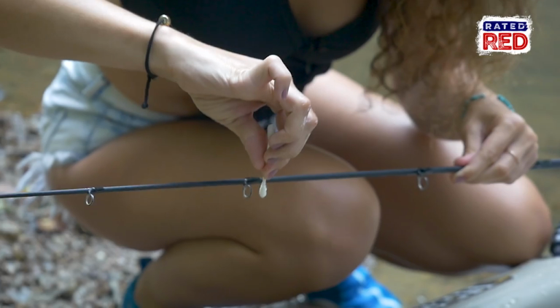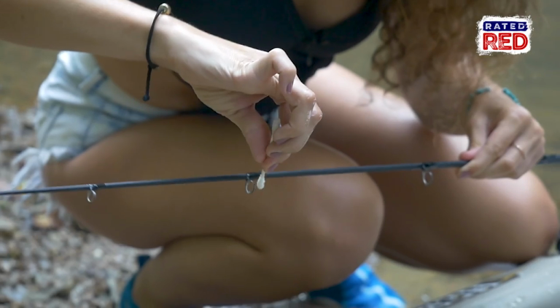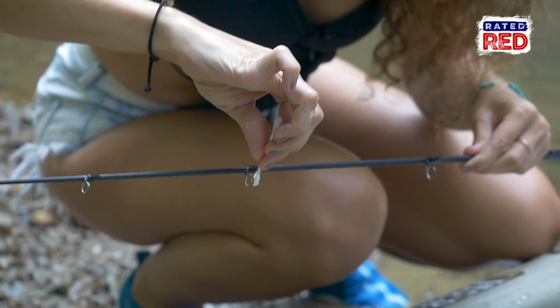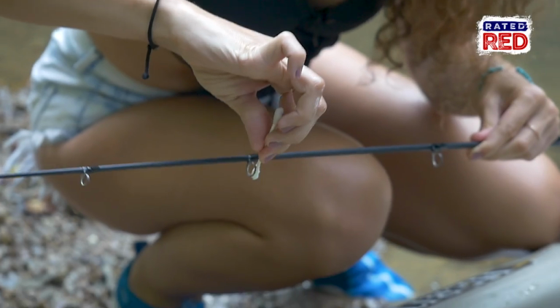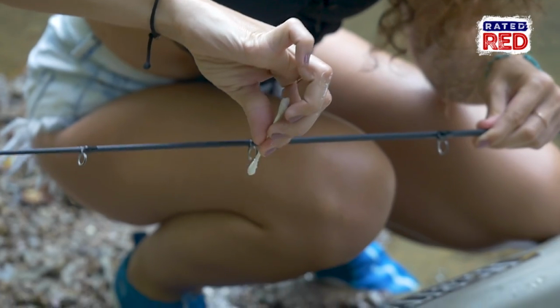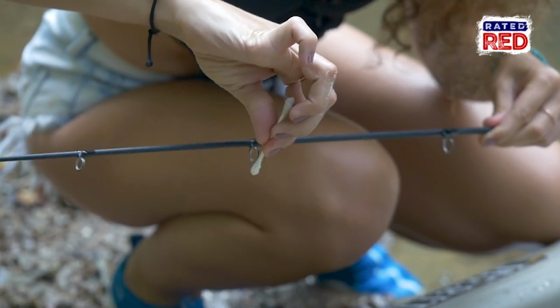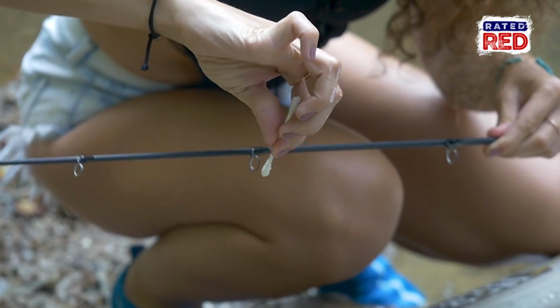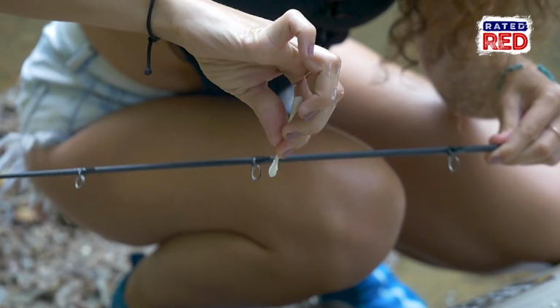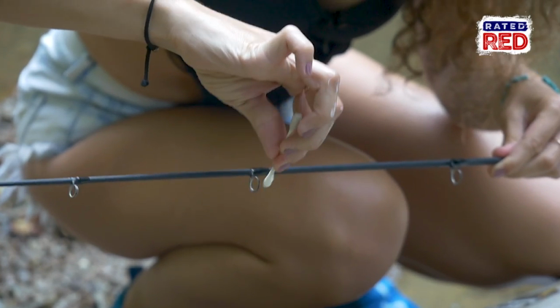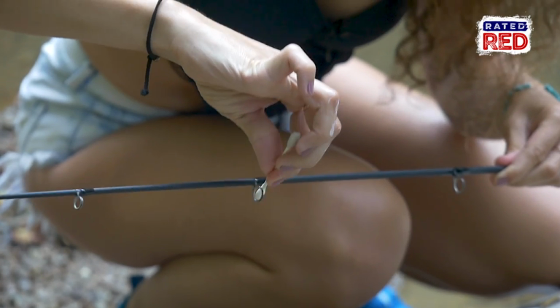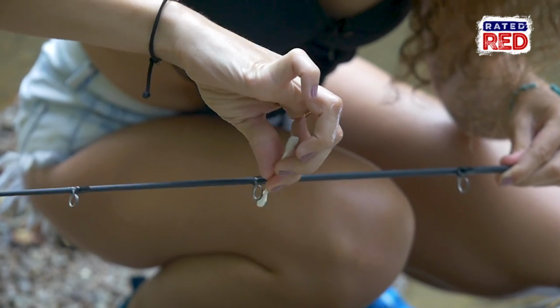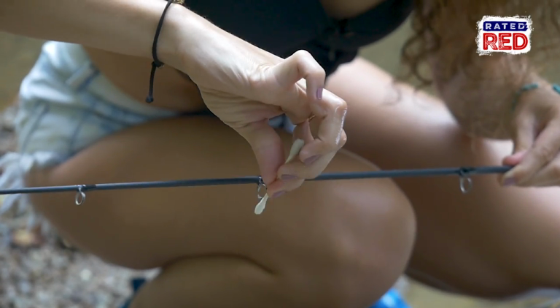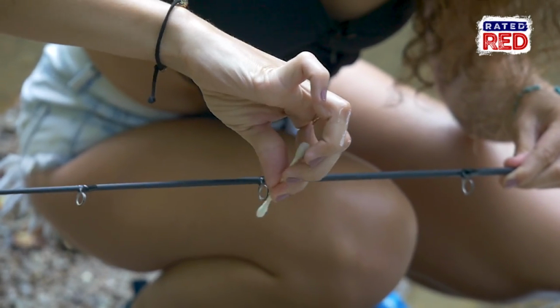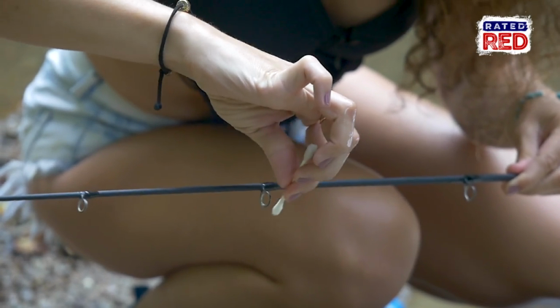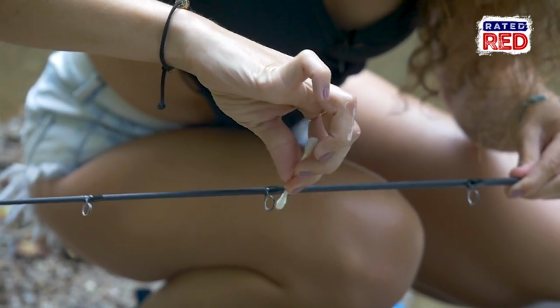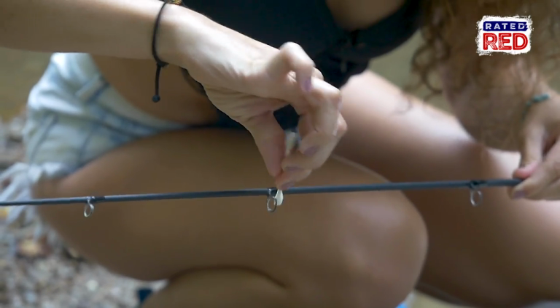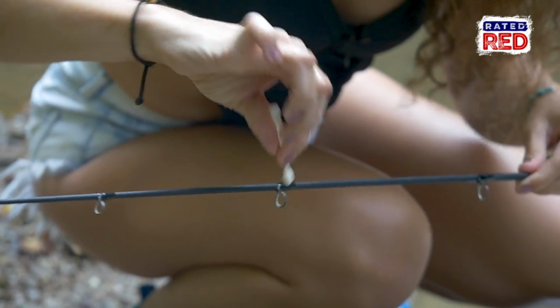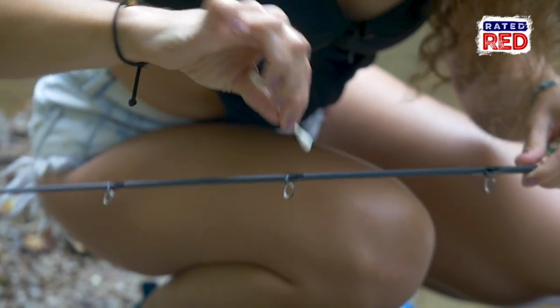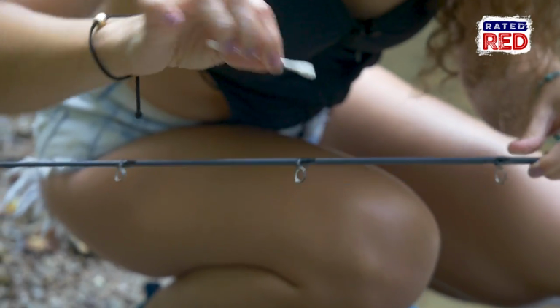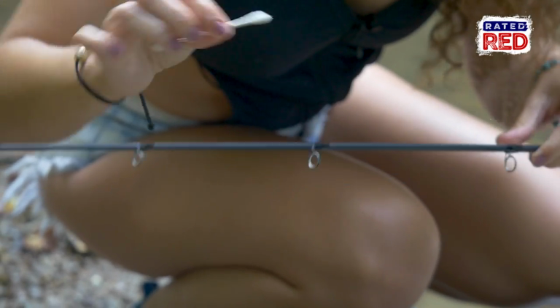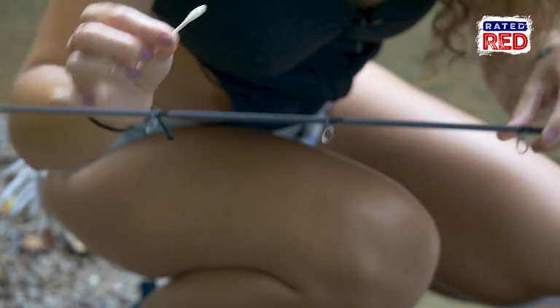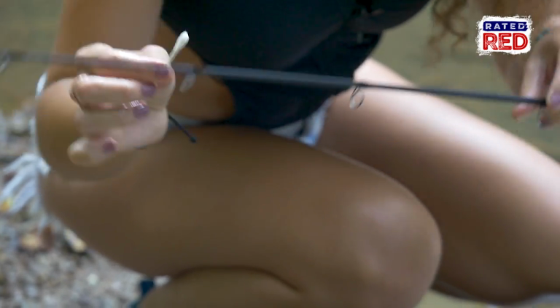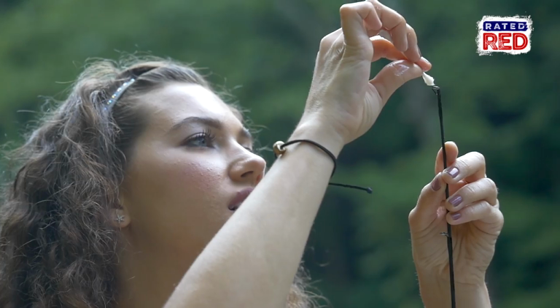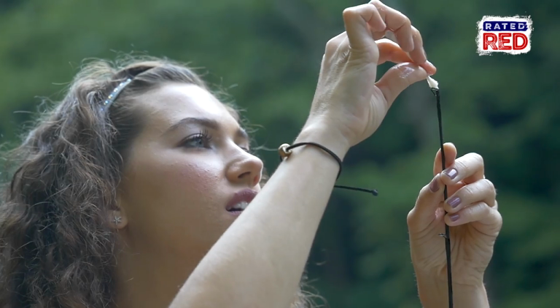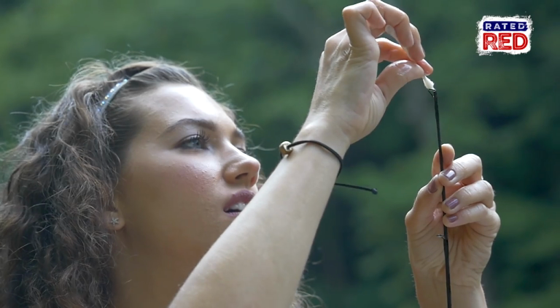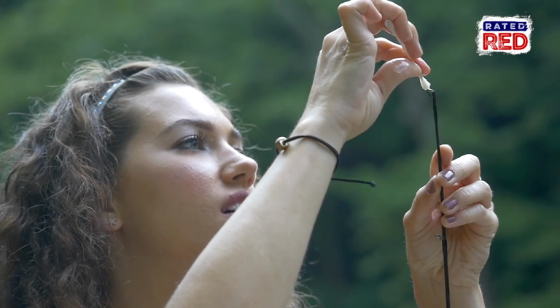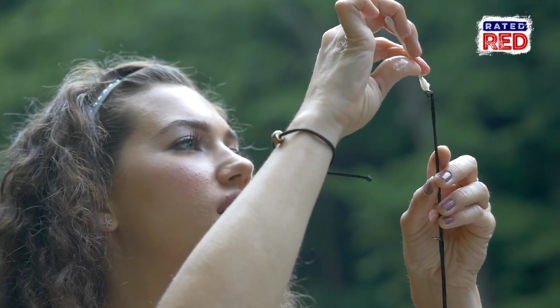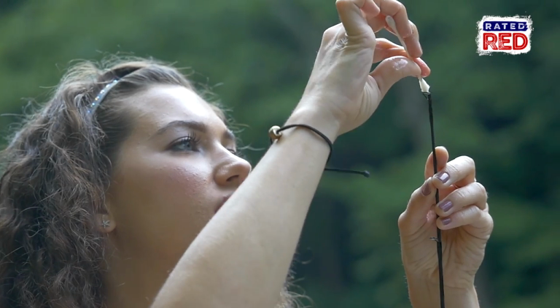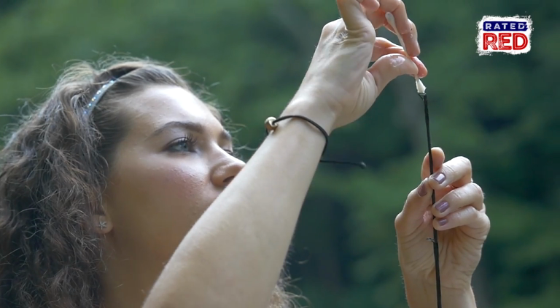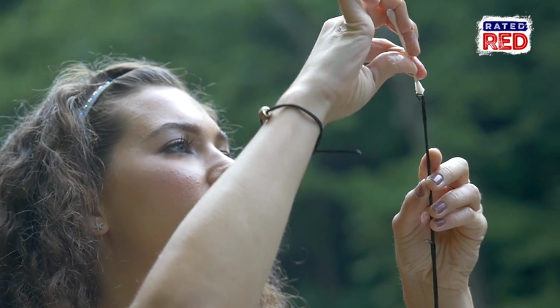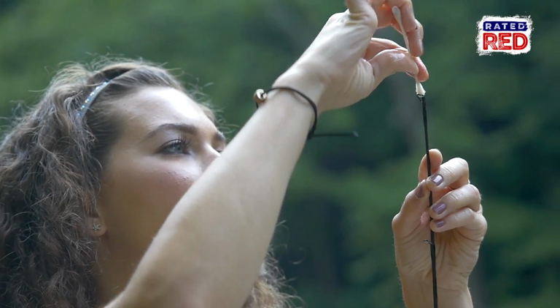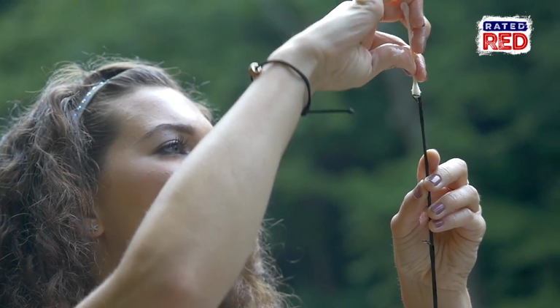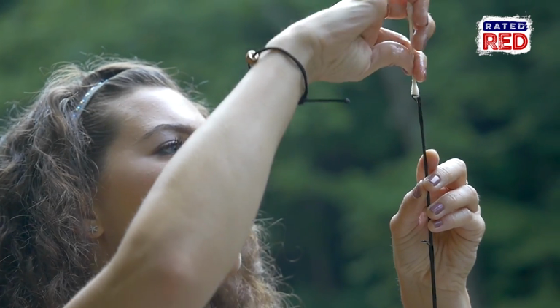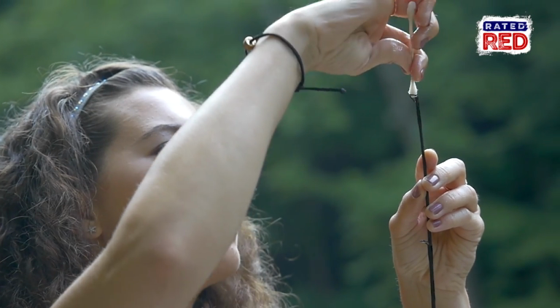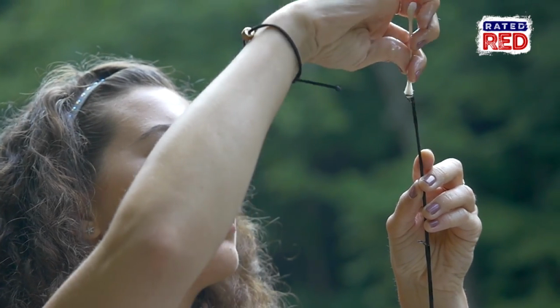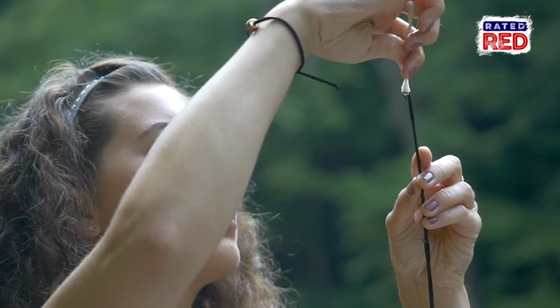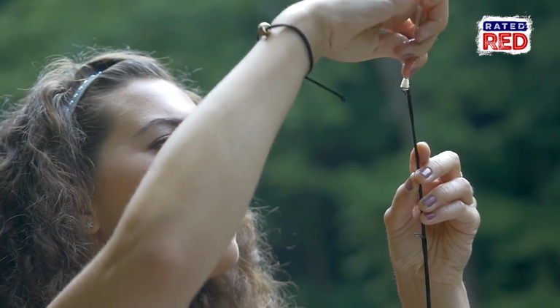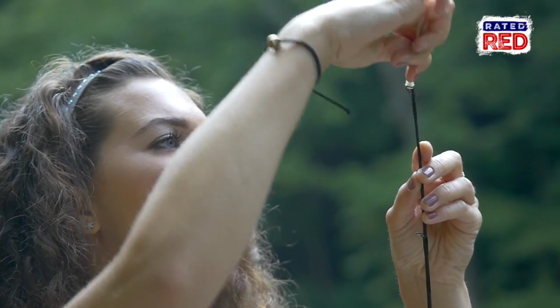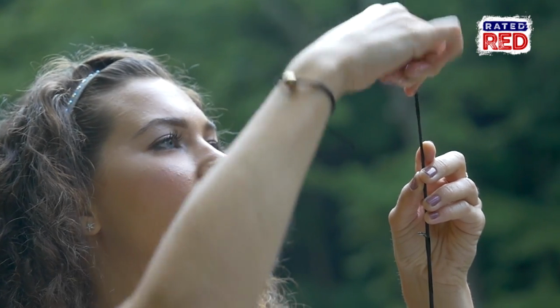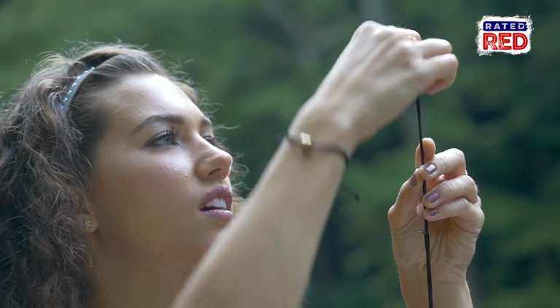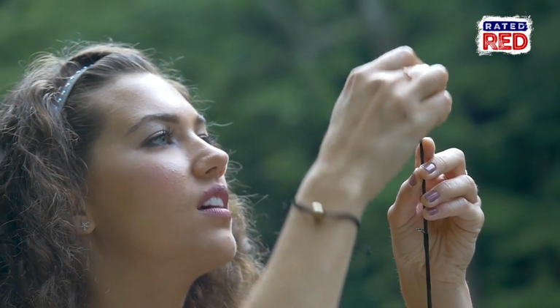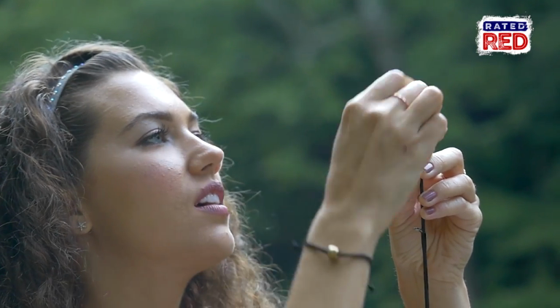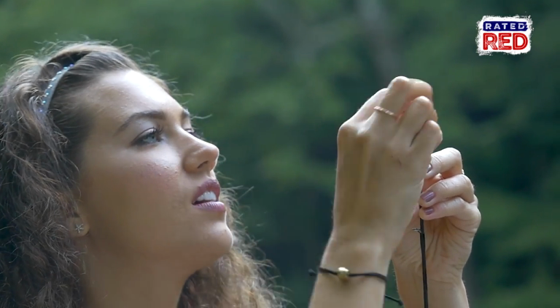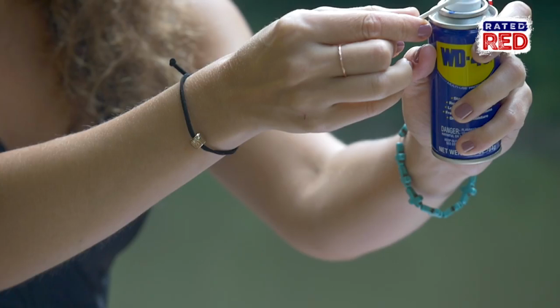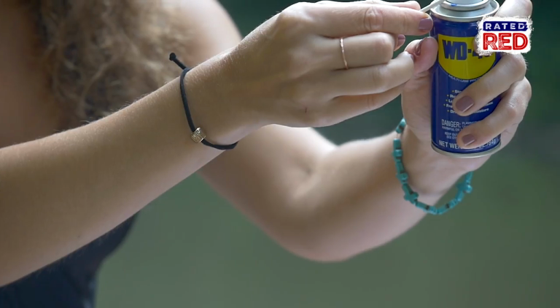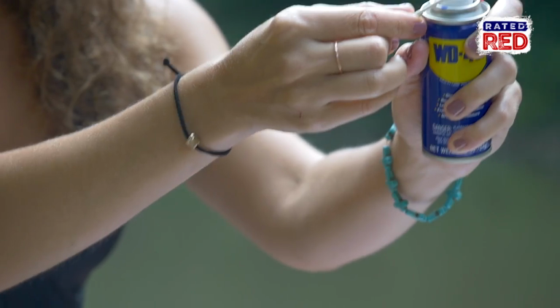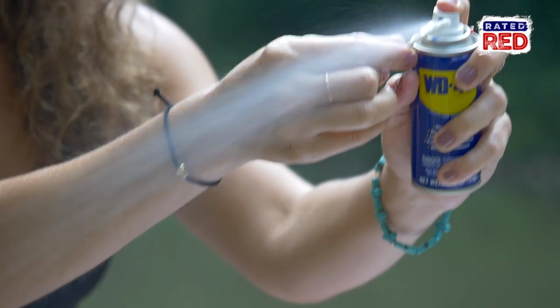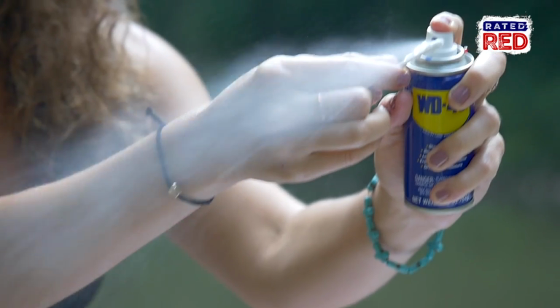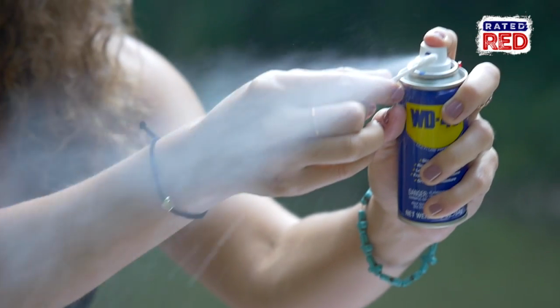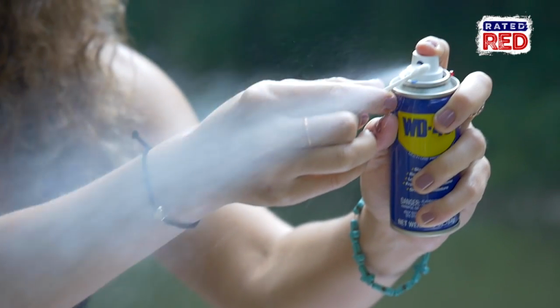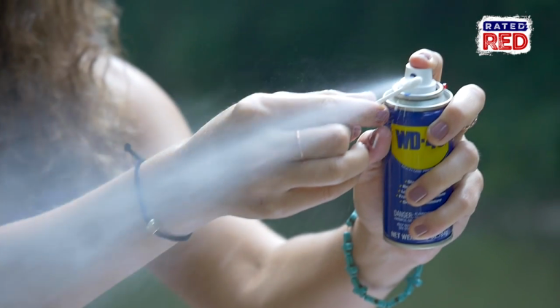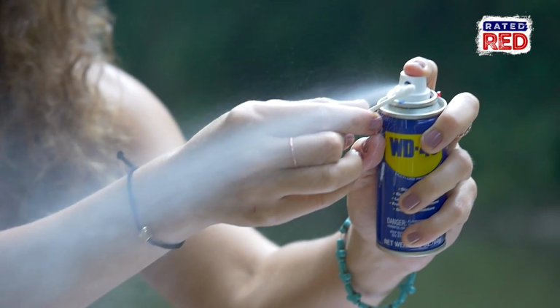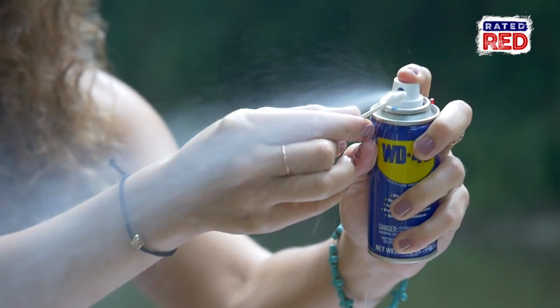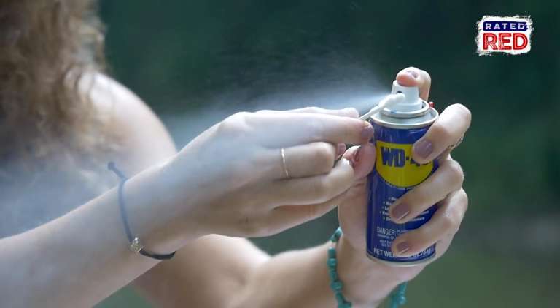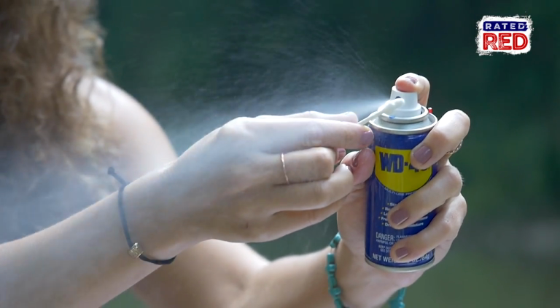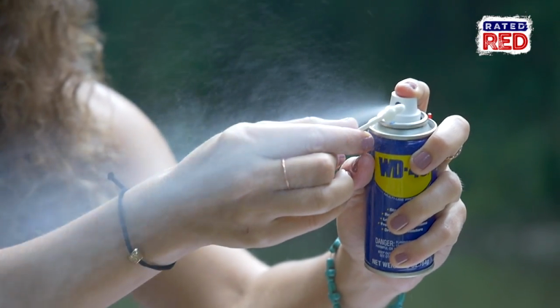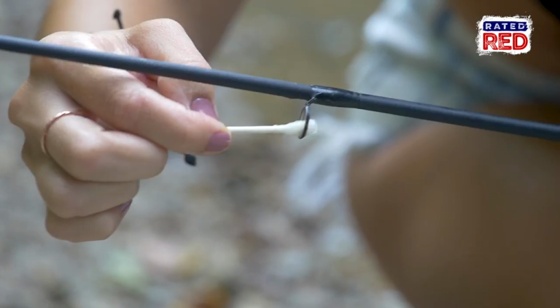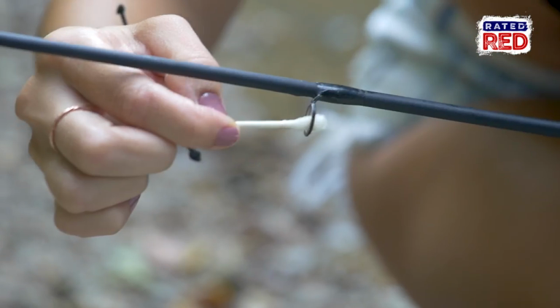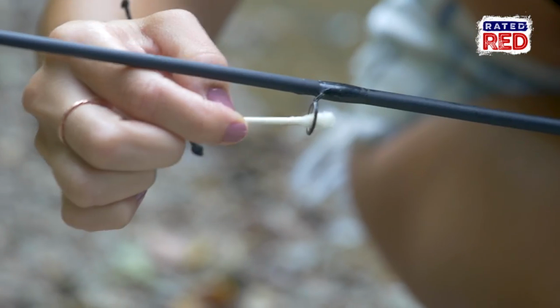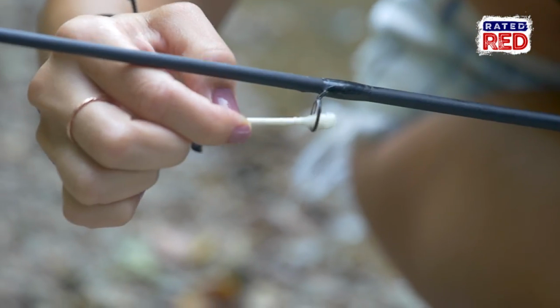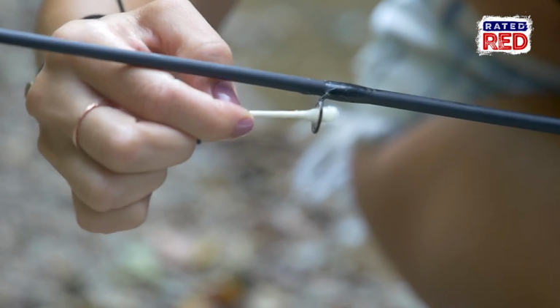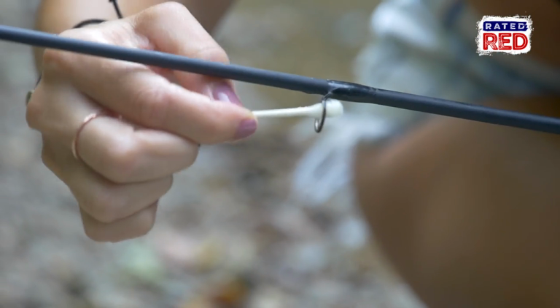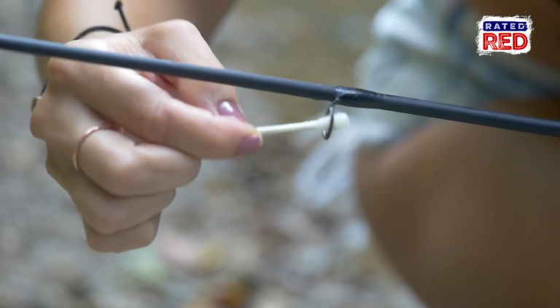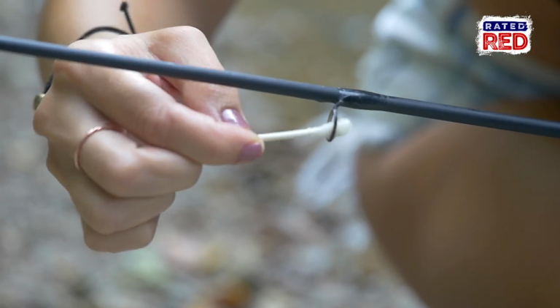First thing you want to do is clean your guides. For this, I typically use a Q-tip and WD-40. Just coat the Q-tip and get to scrubbing.